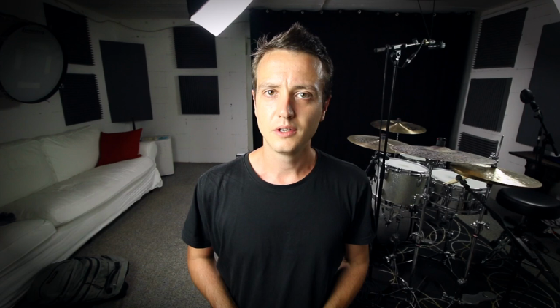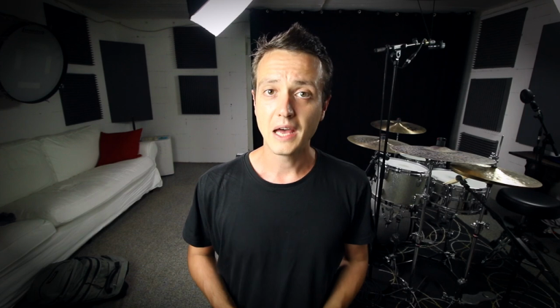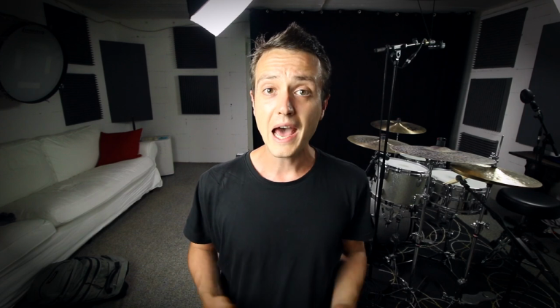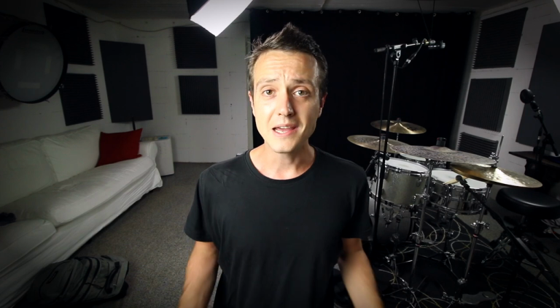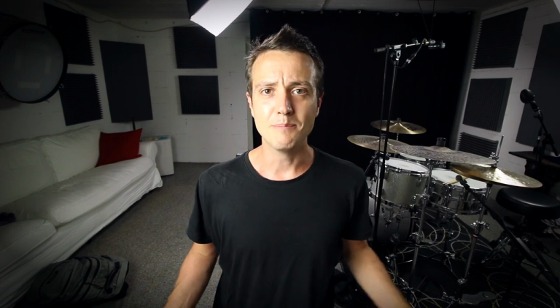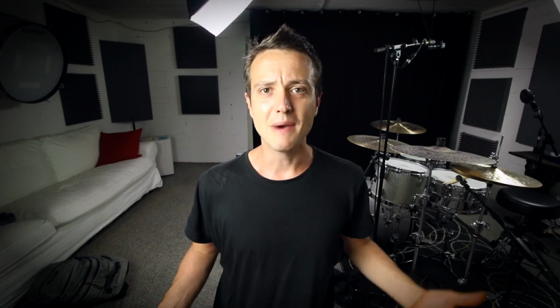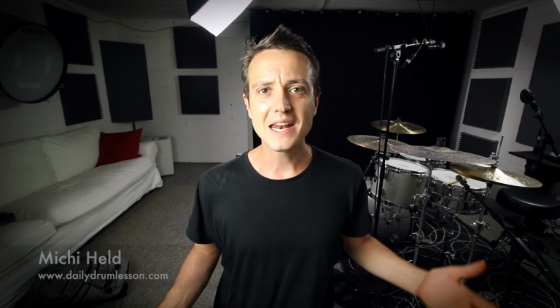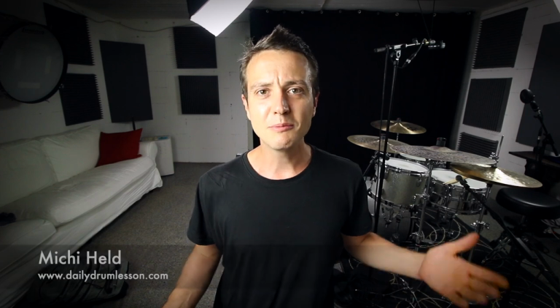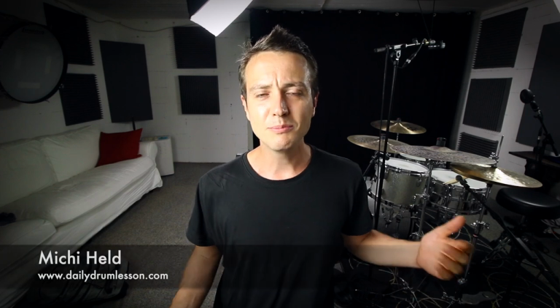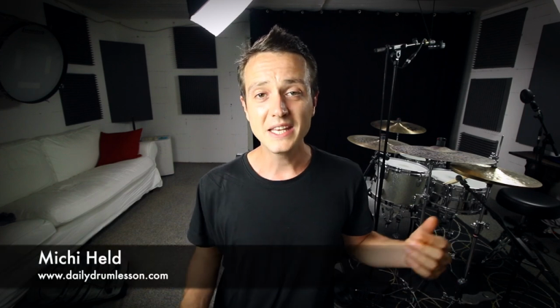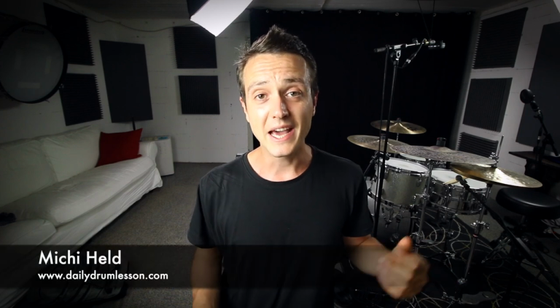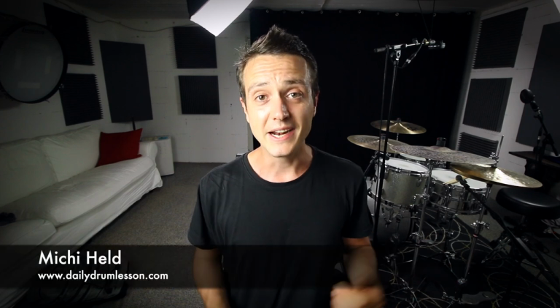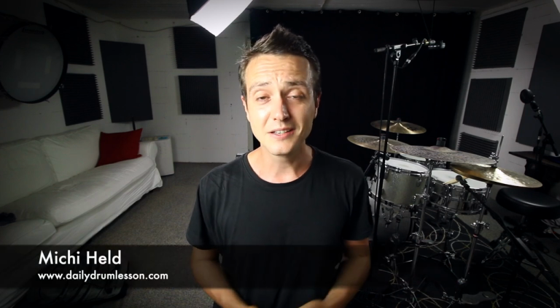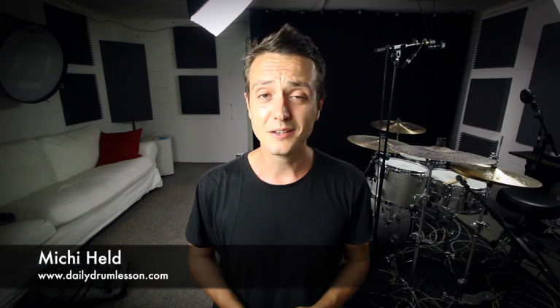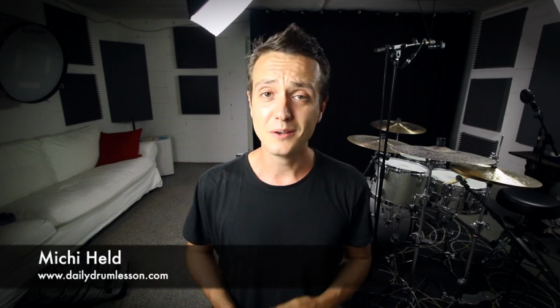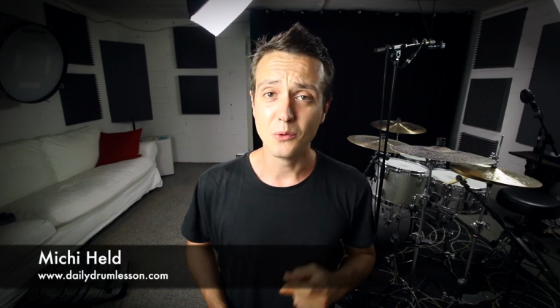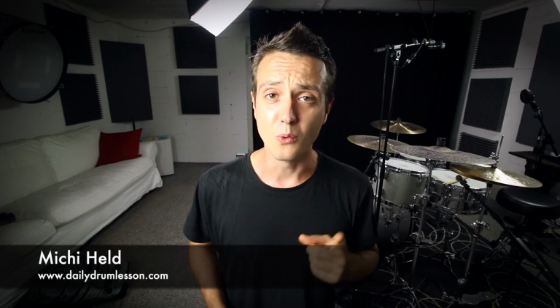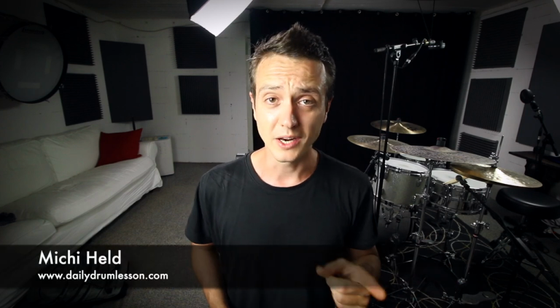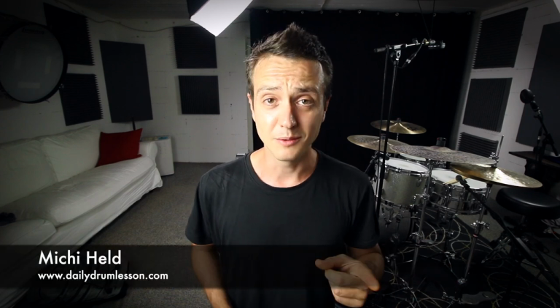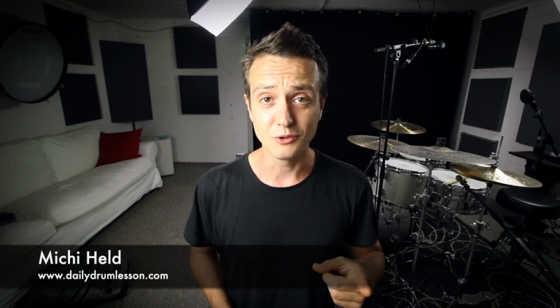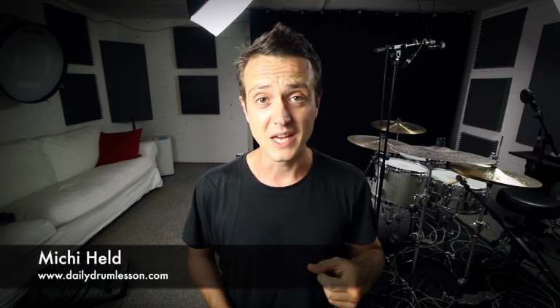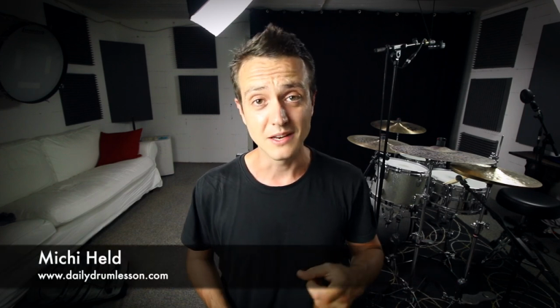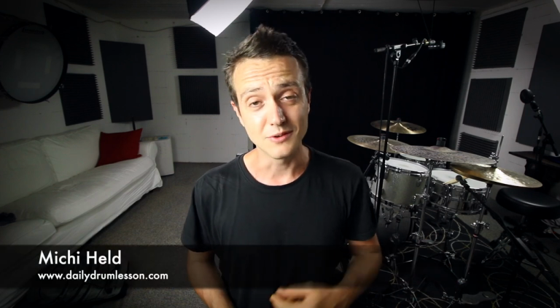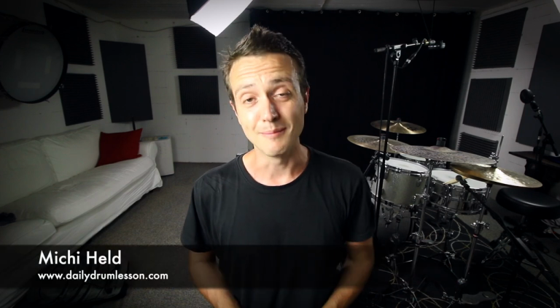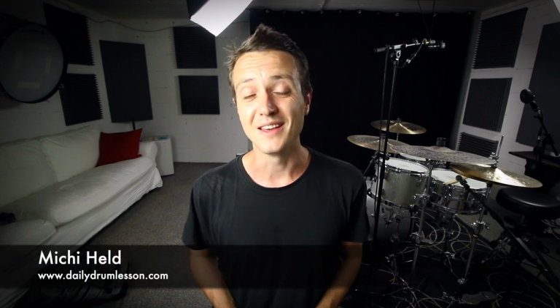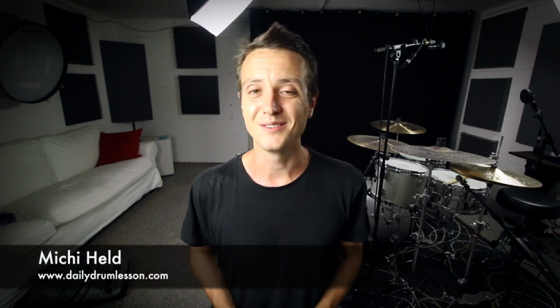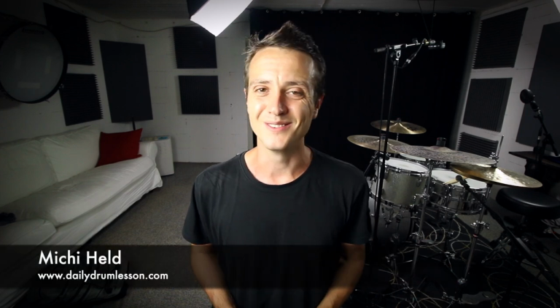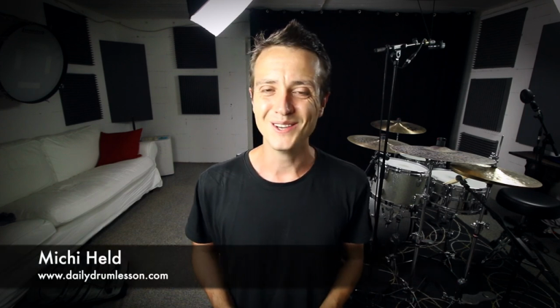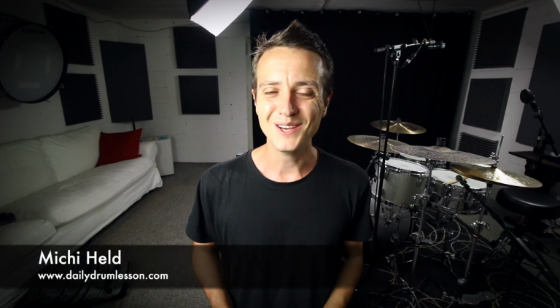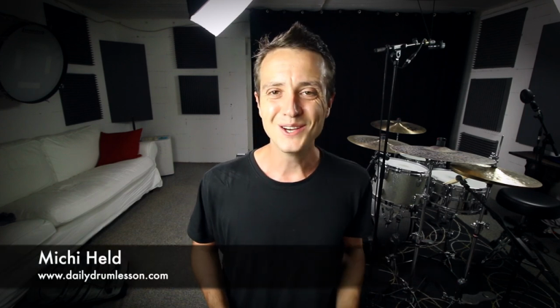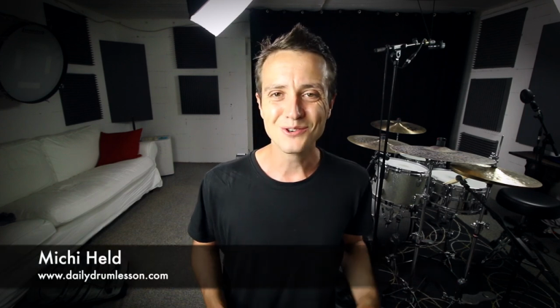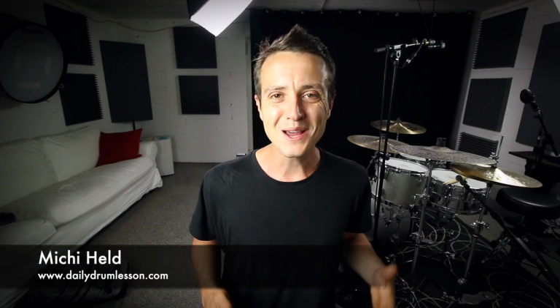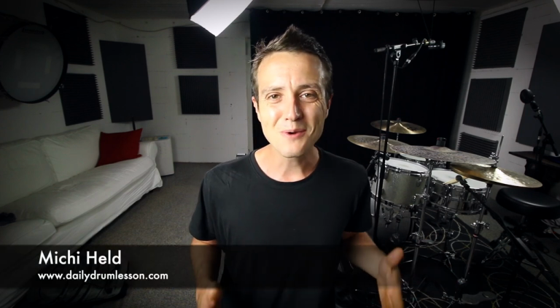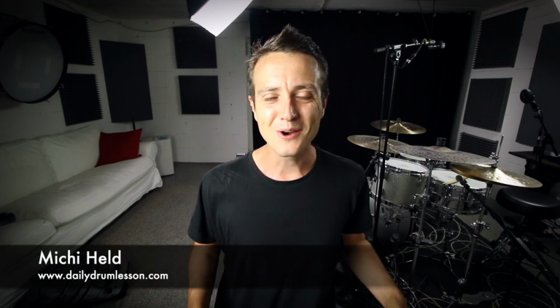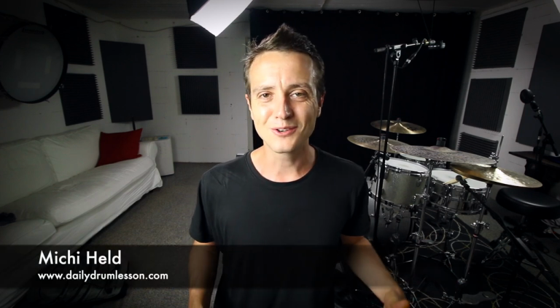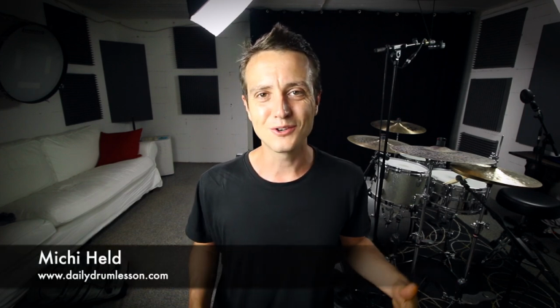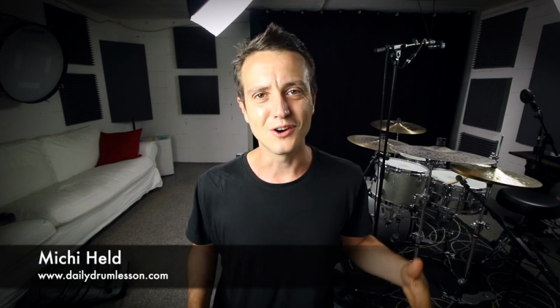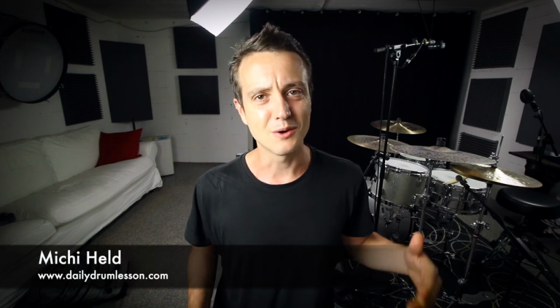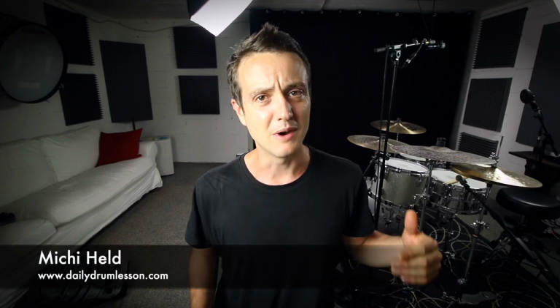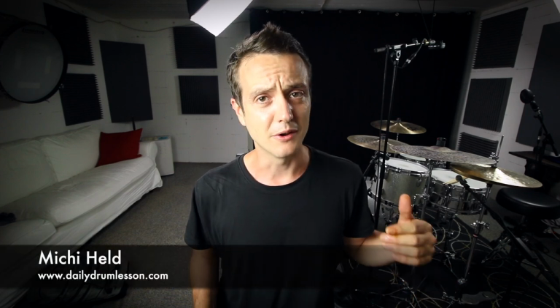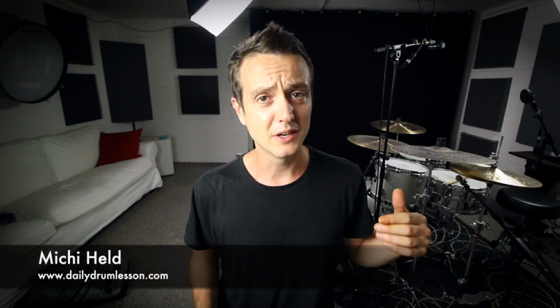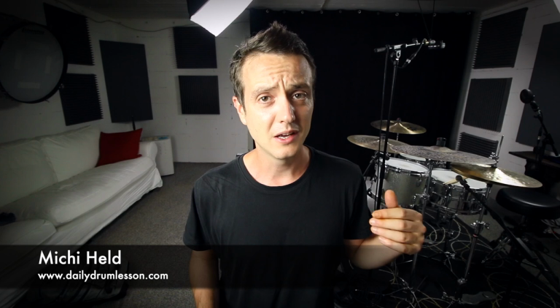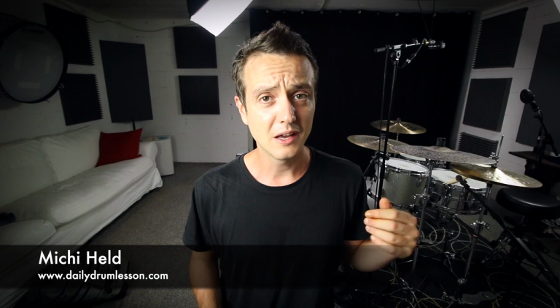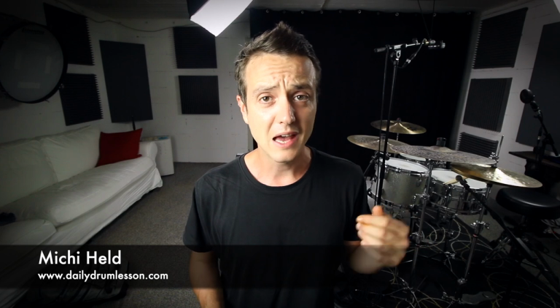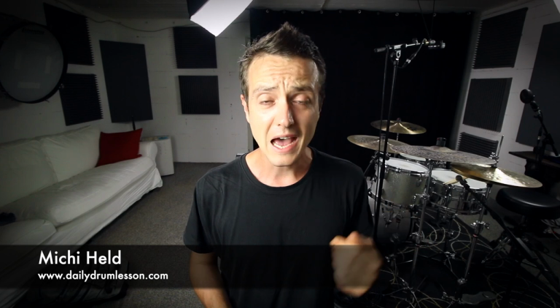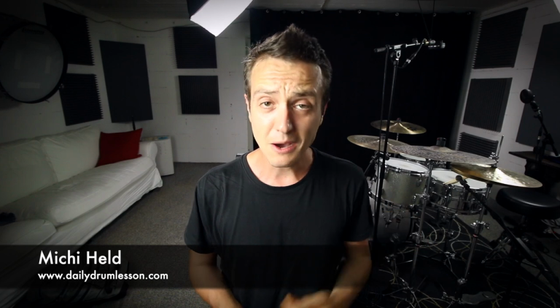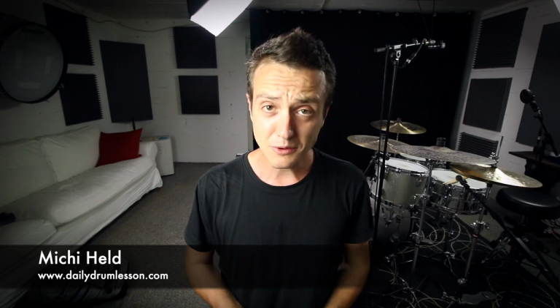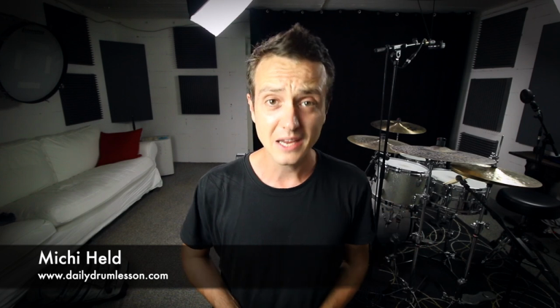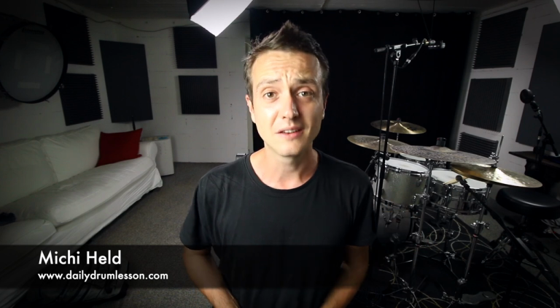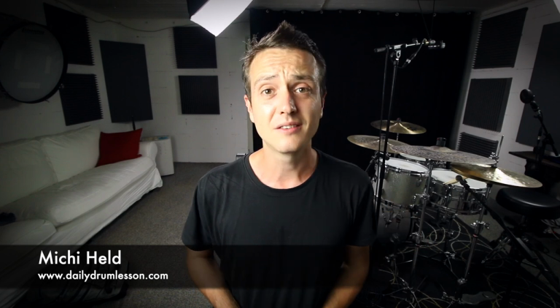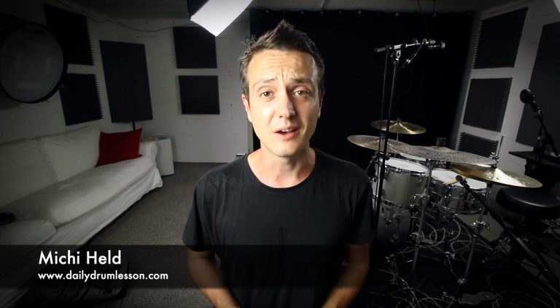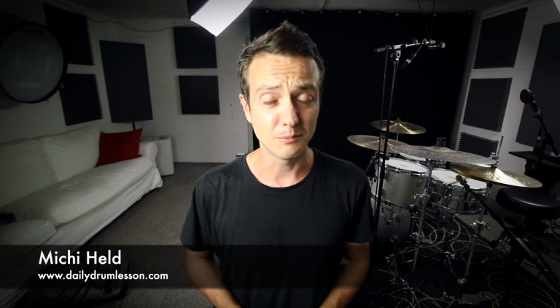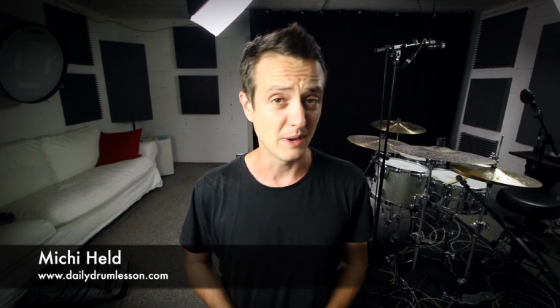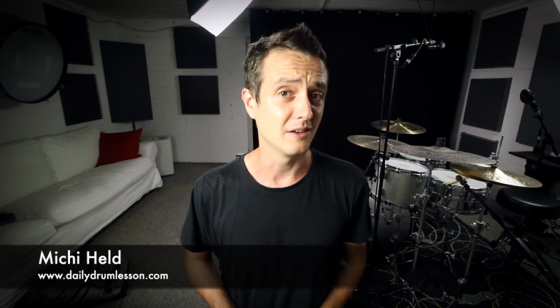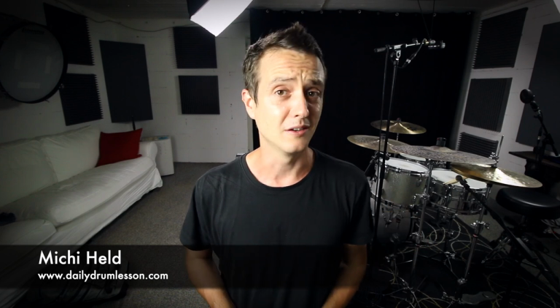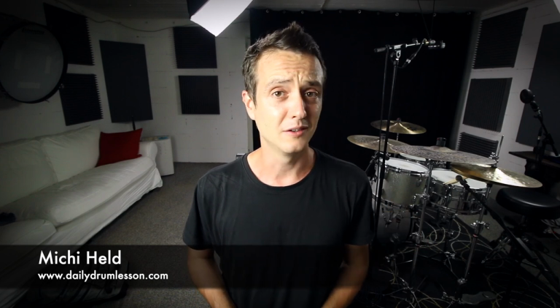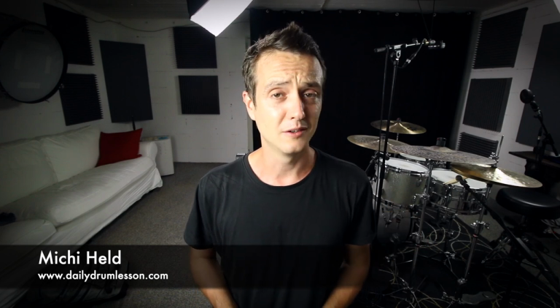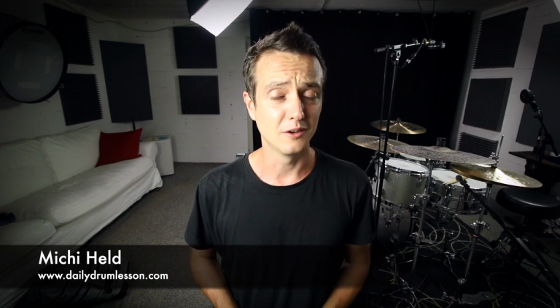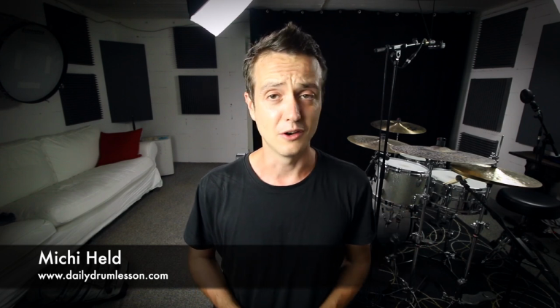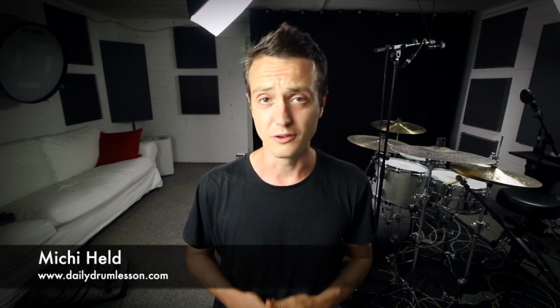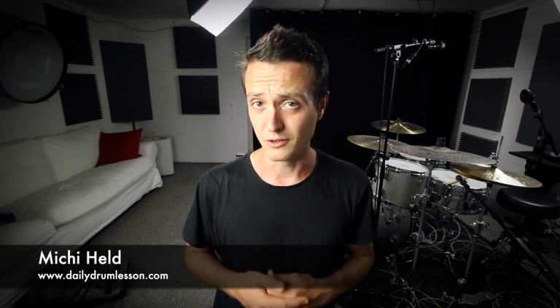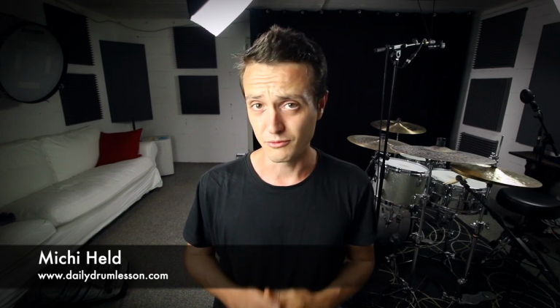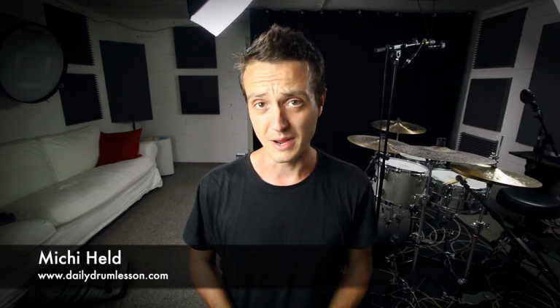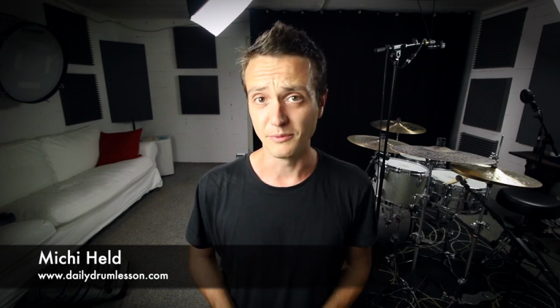Hi, my name is Michi Held. Welcome to Daily Drum Lesson. Today we're going to talk about how you can sound better on your drums.